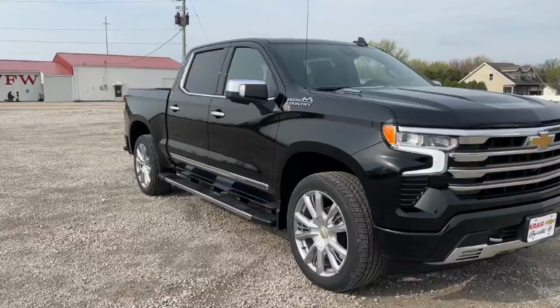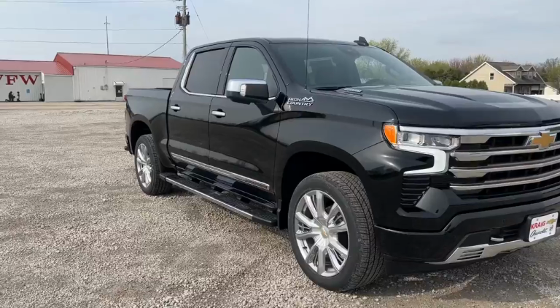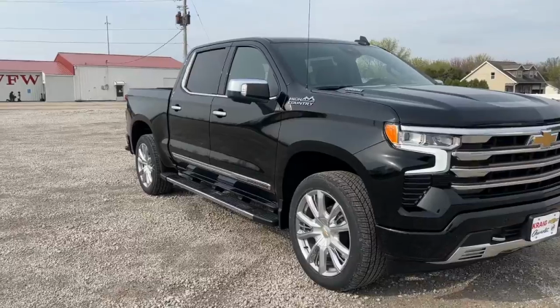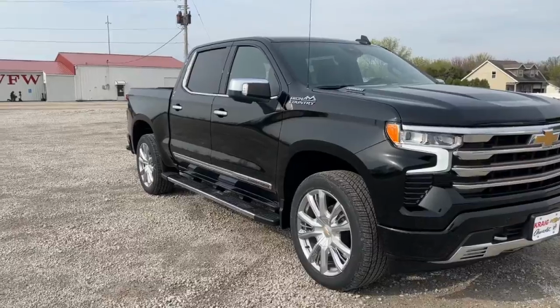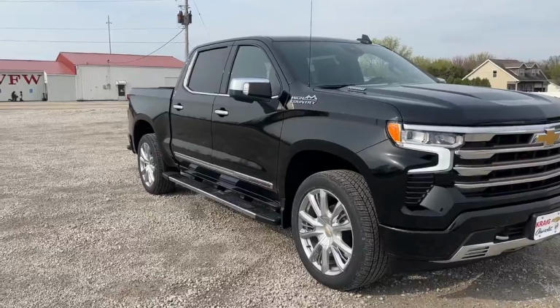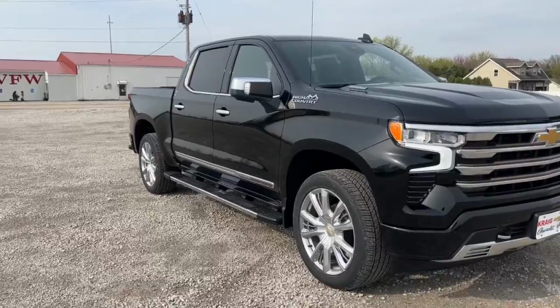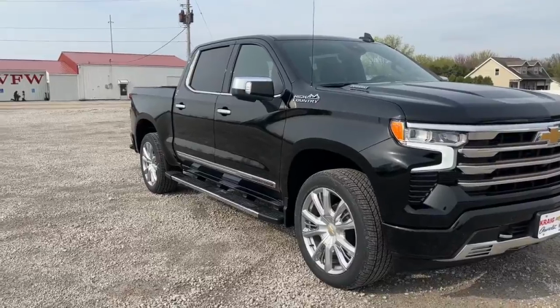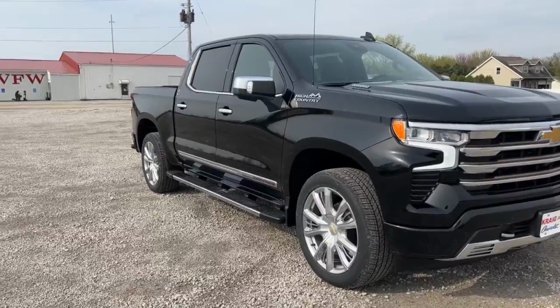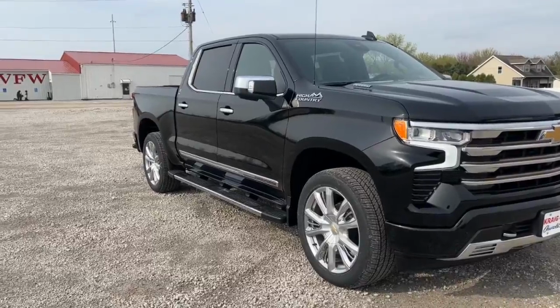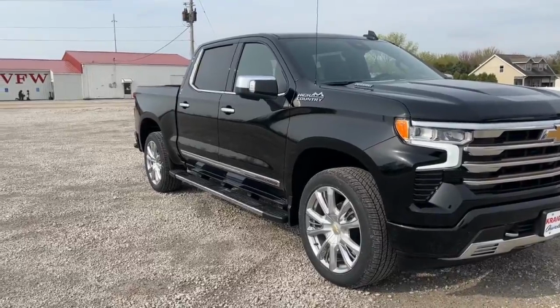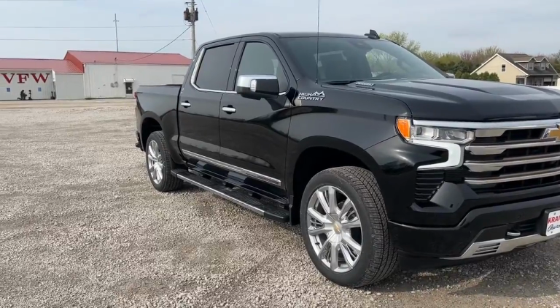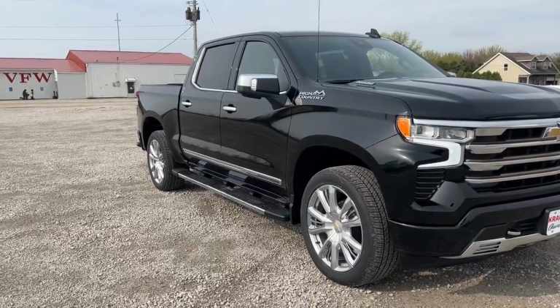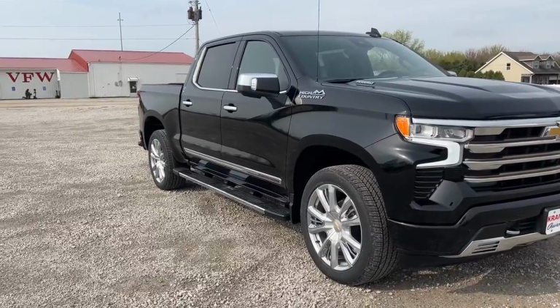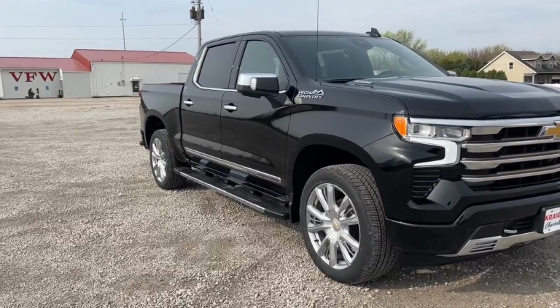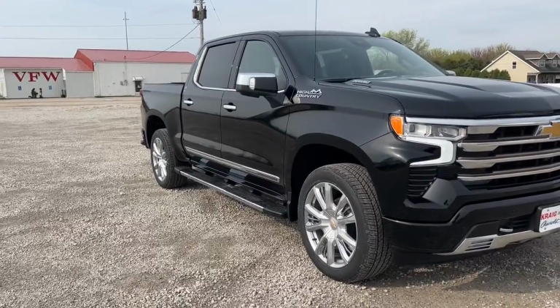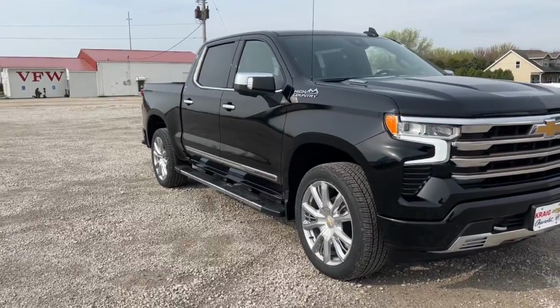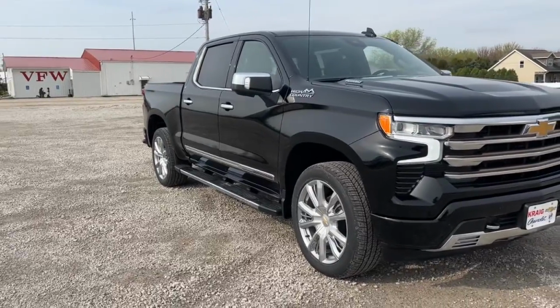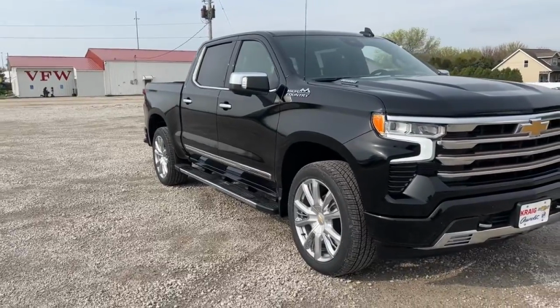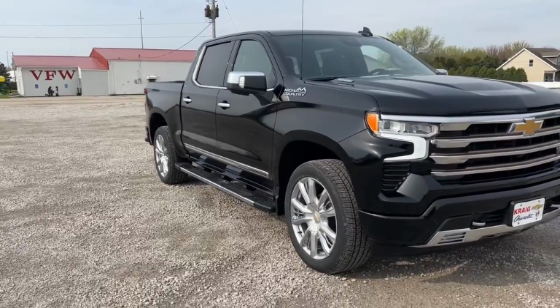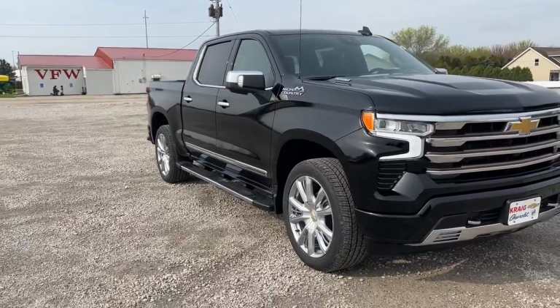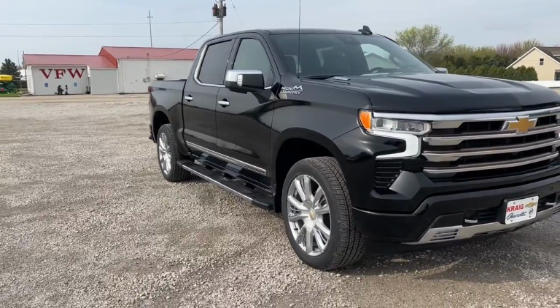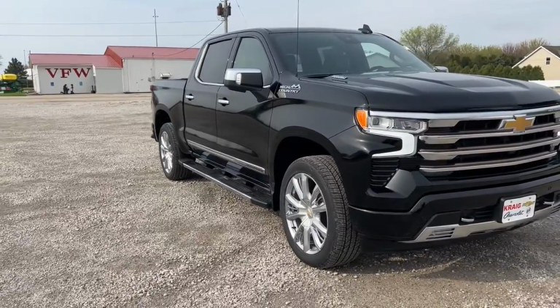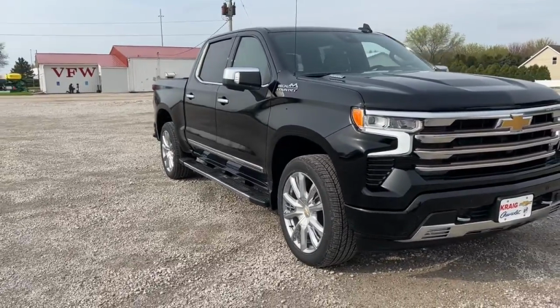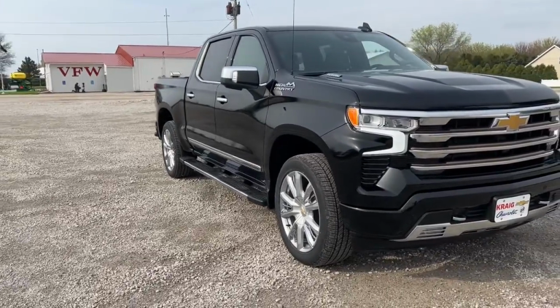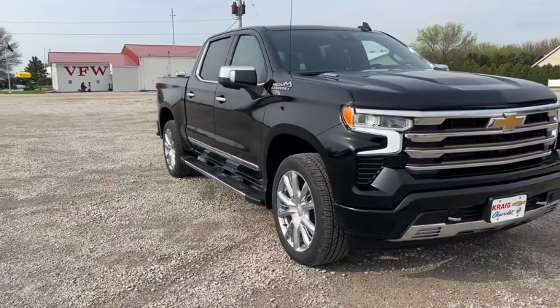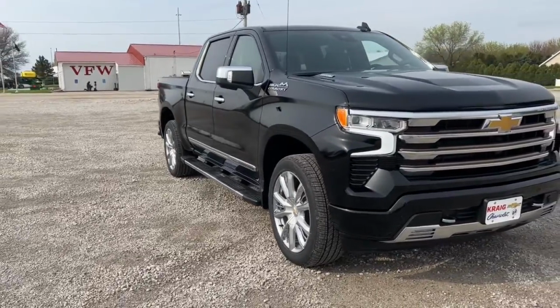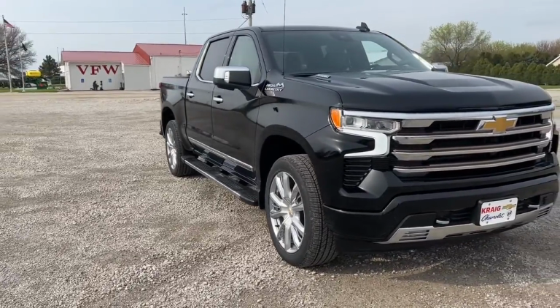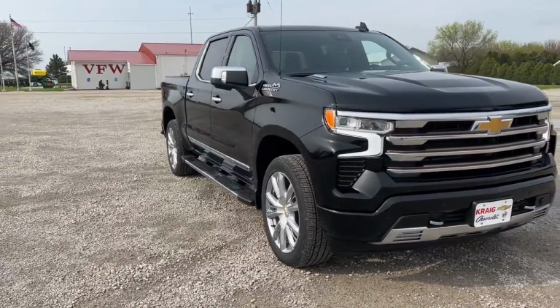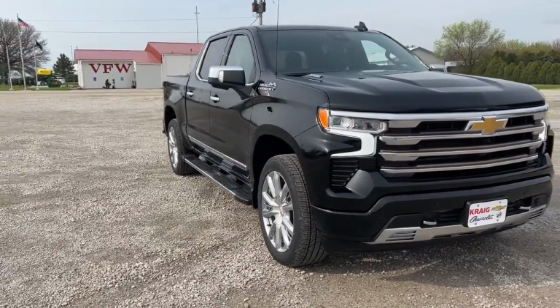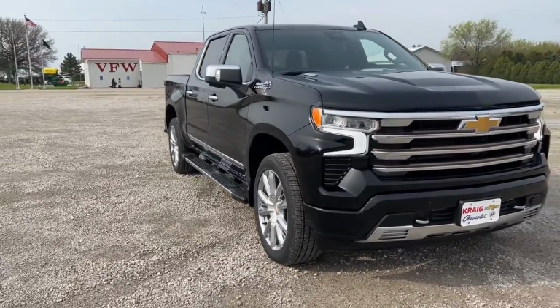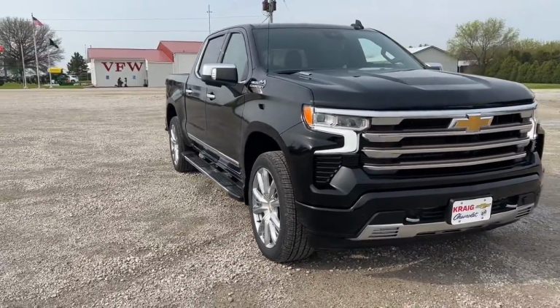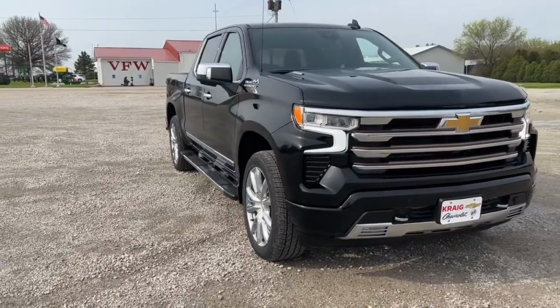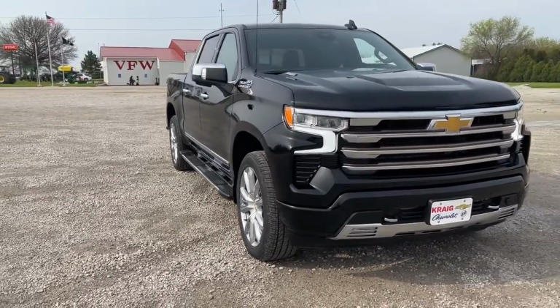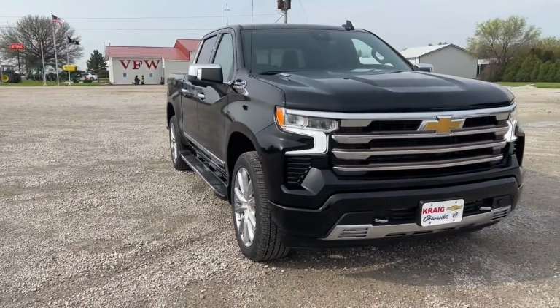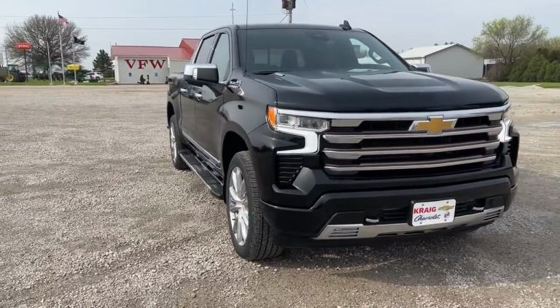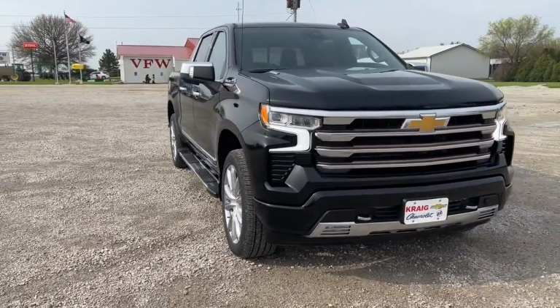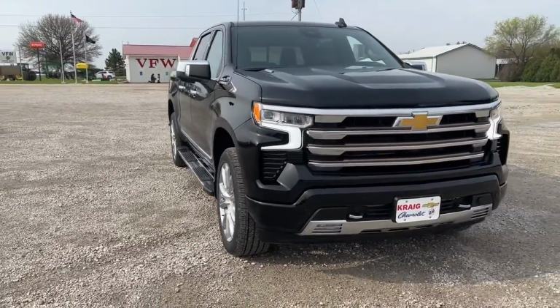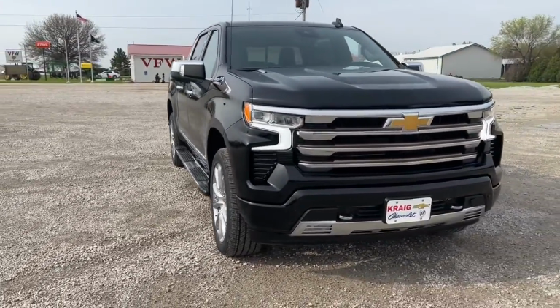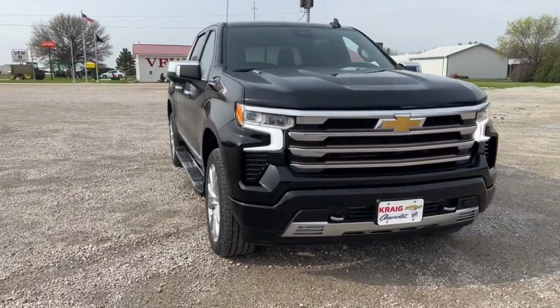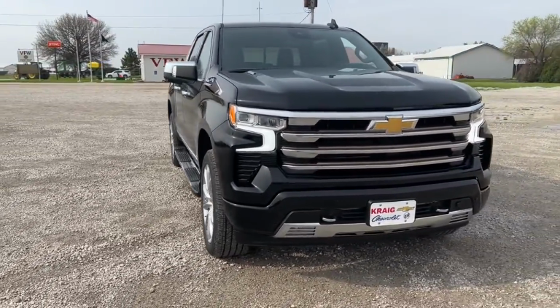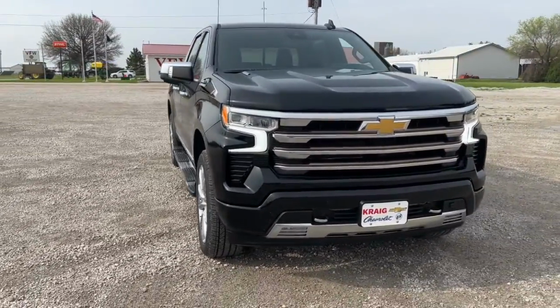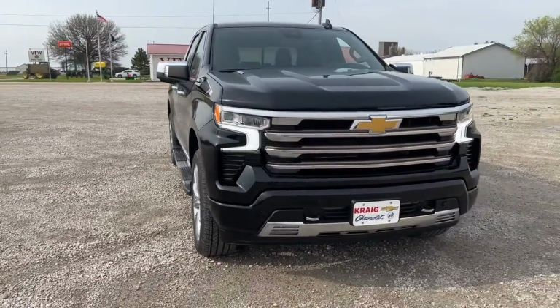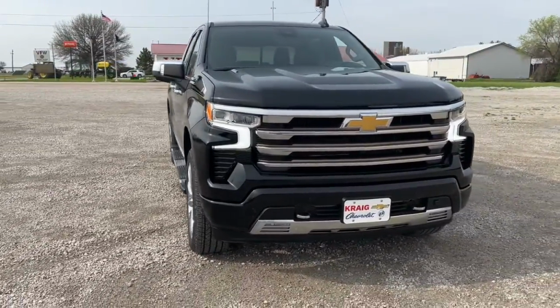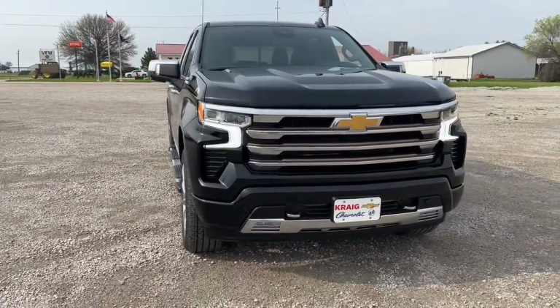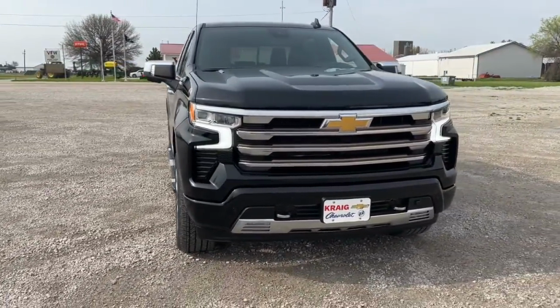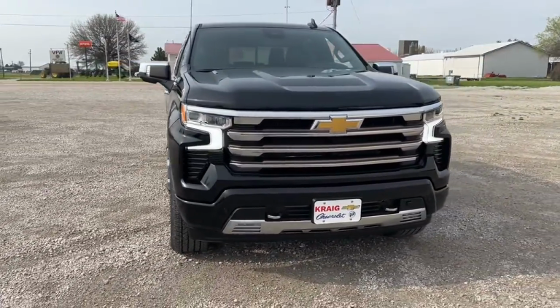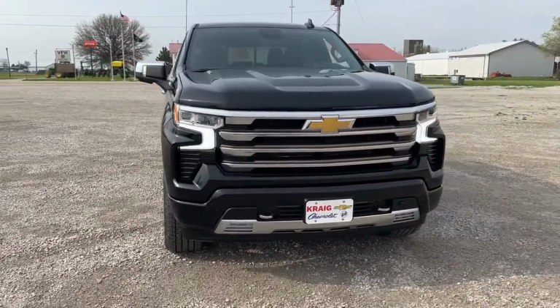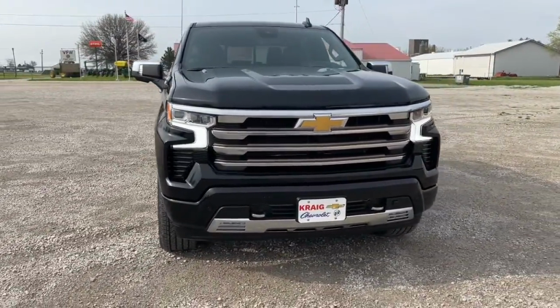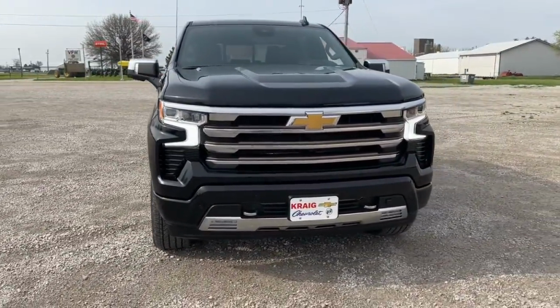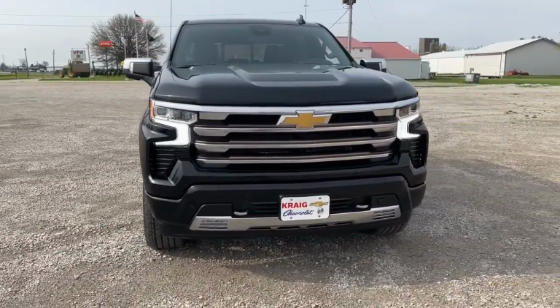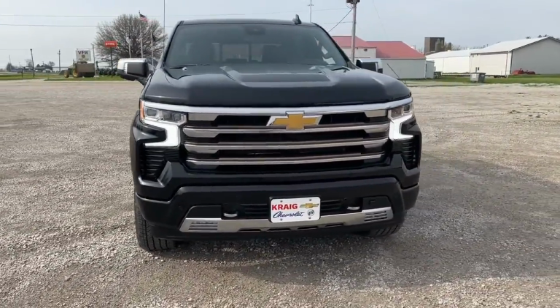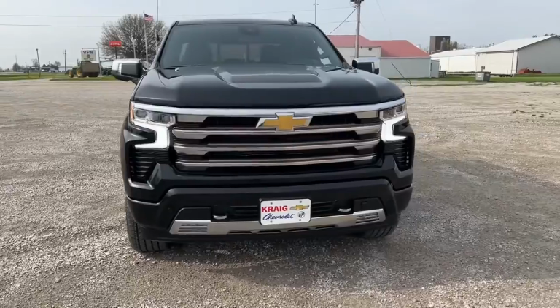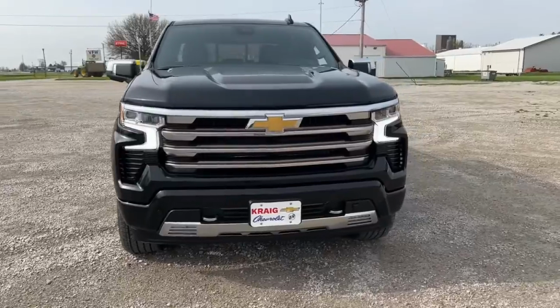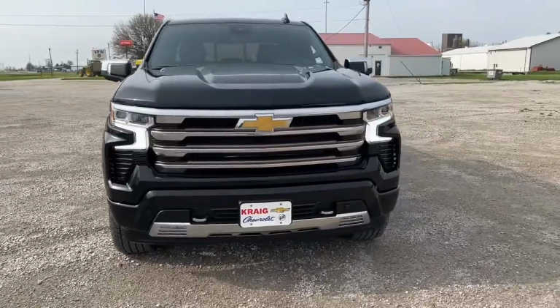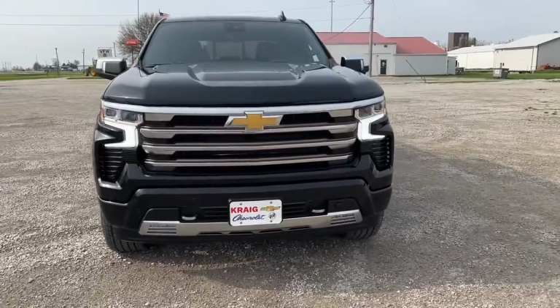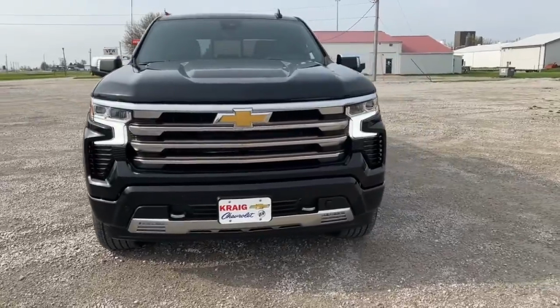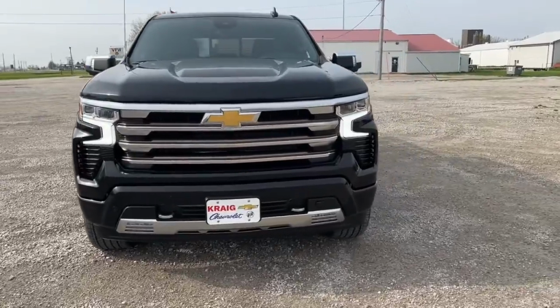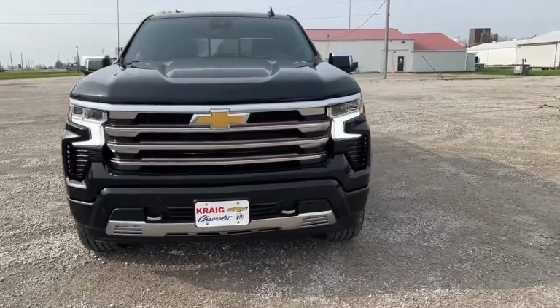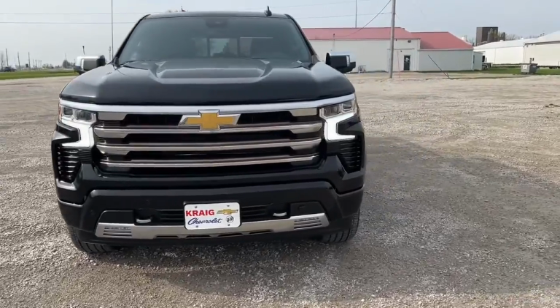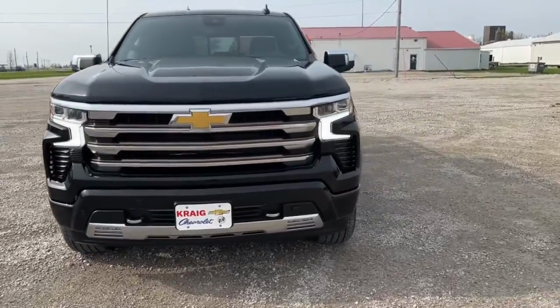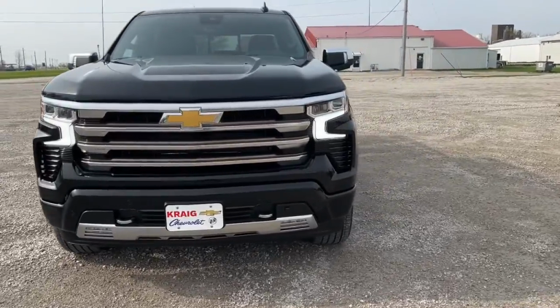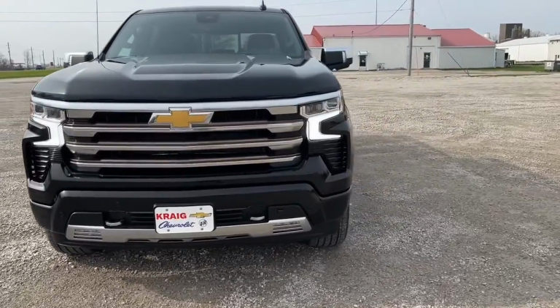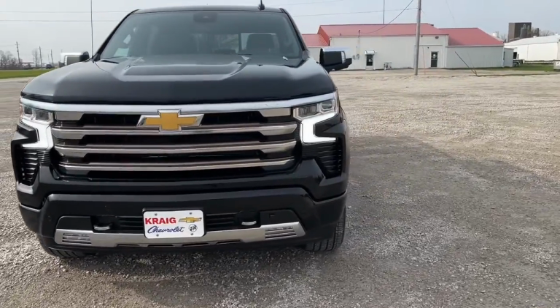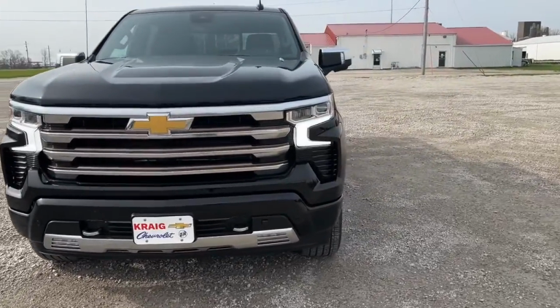Looking for your dream car? It could be the 2022 Chevrolet Silverado 1500.